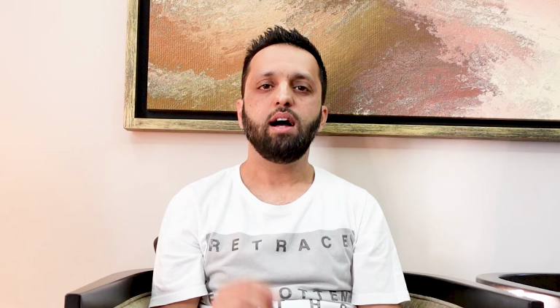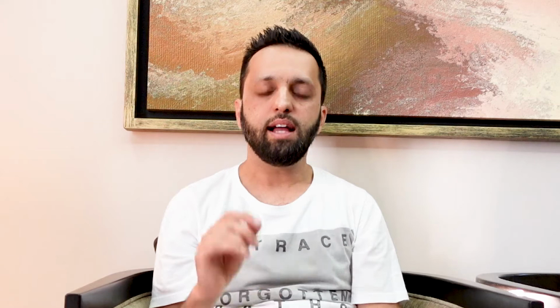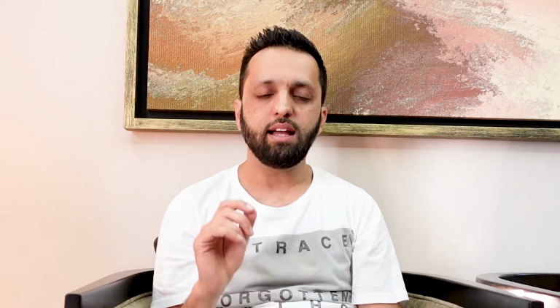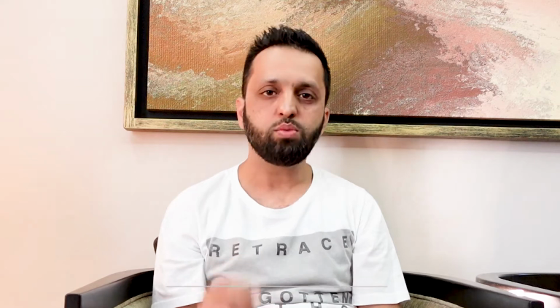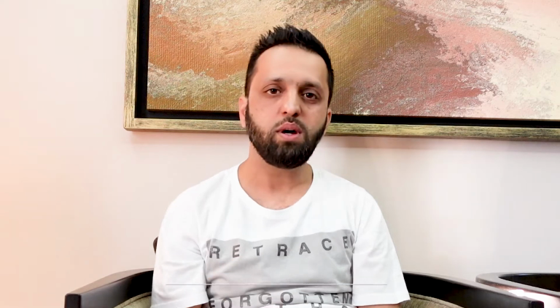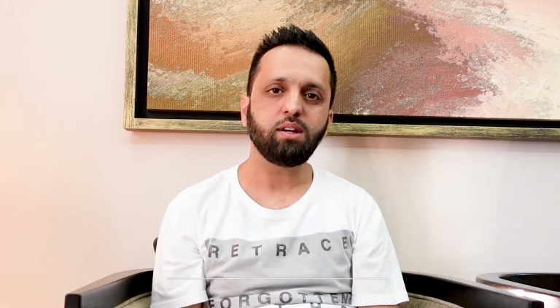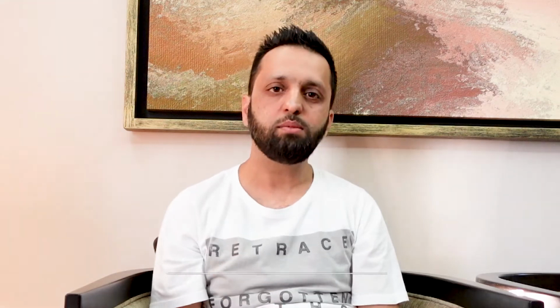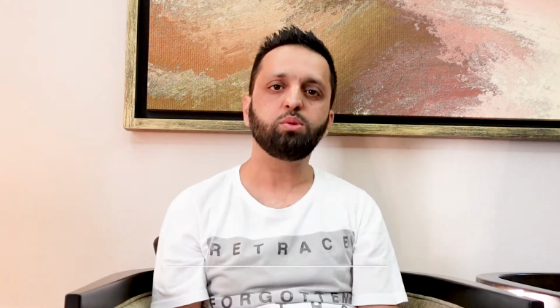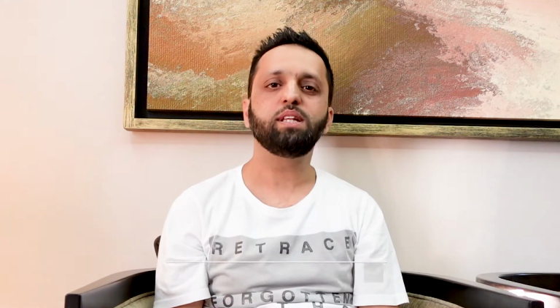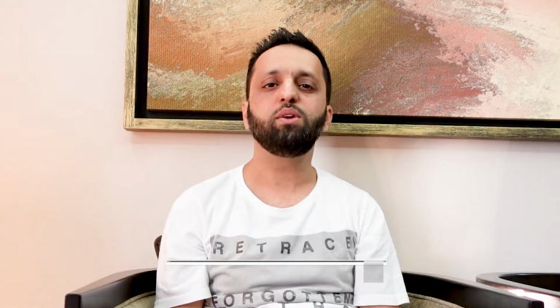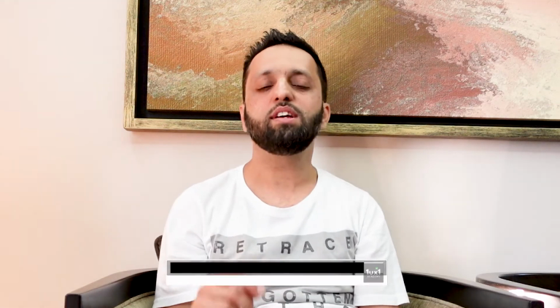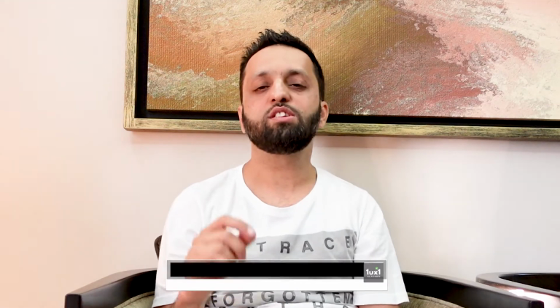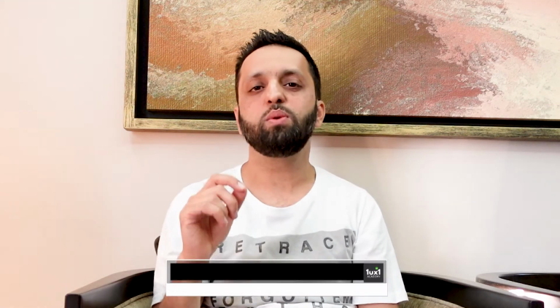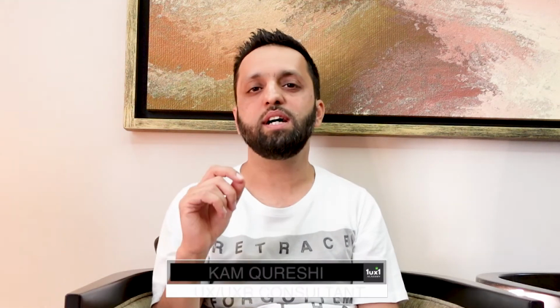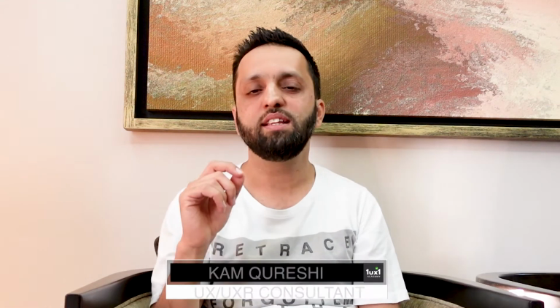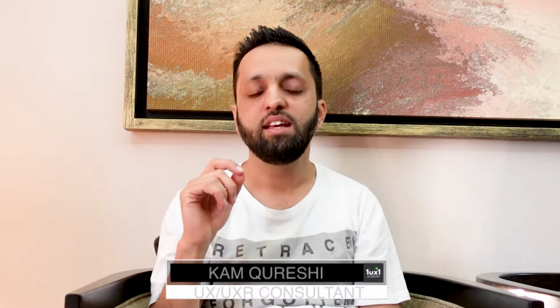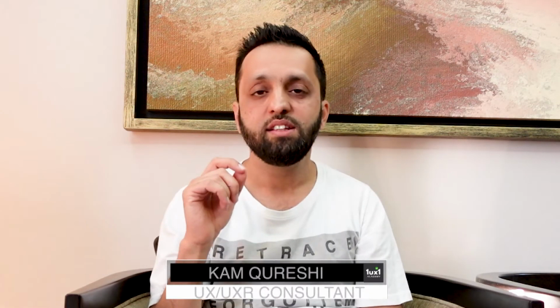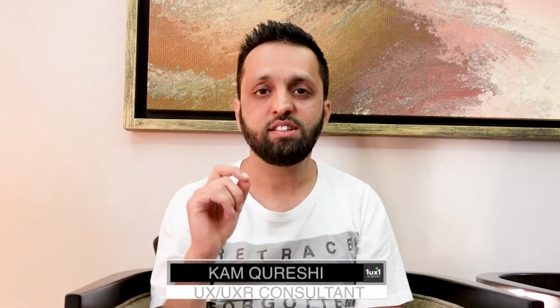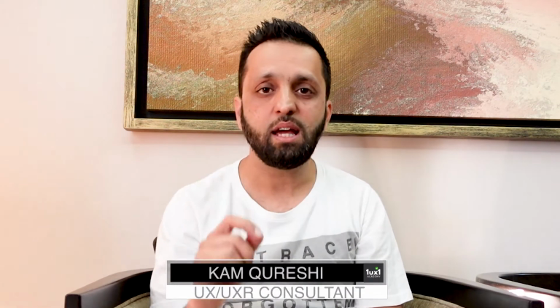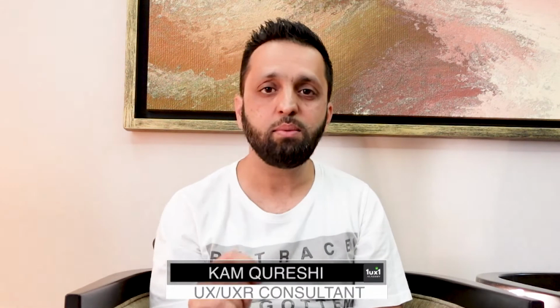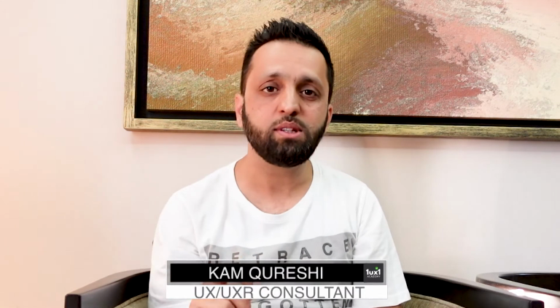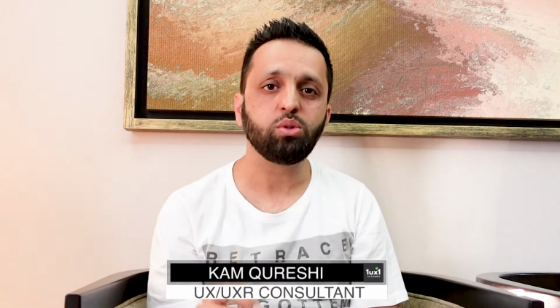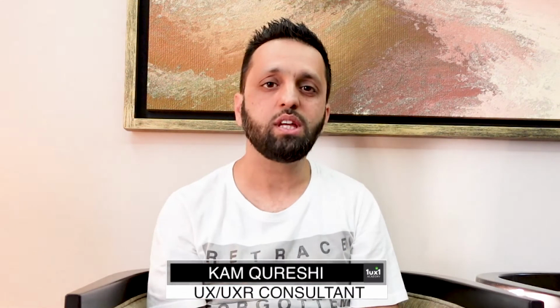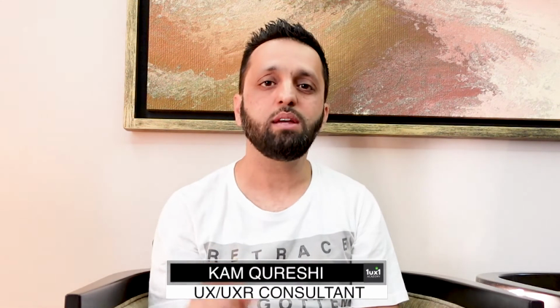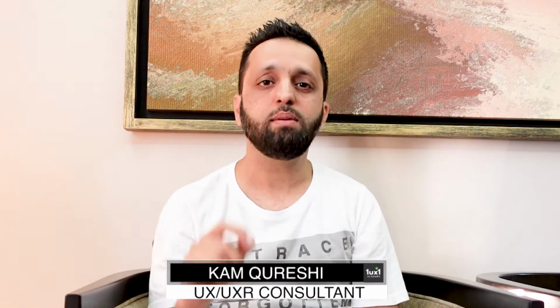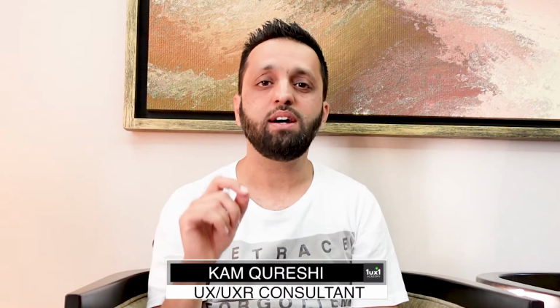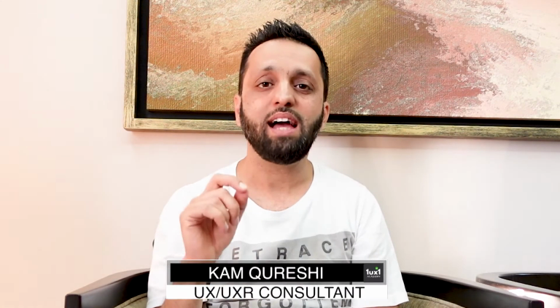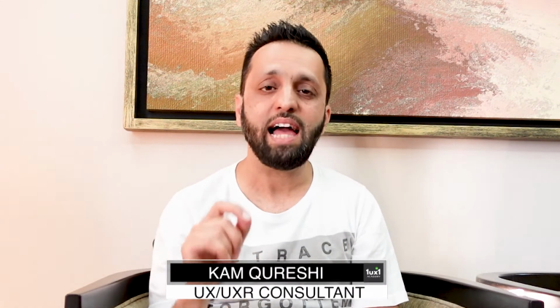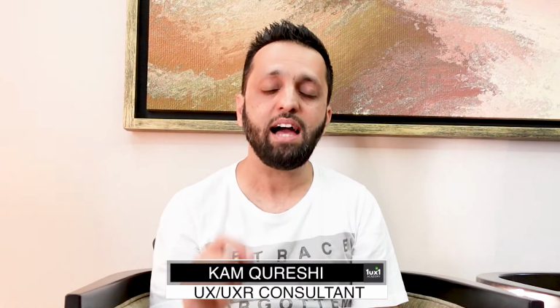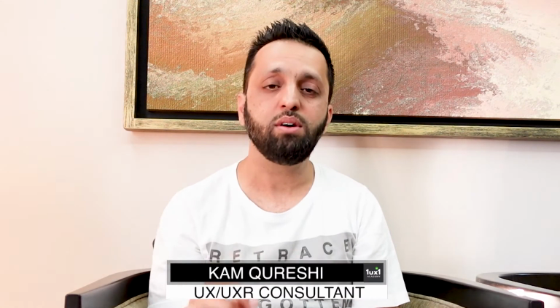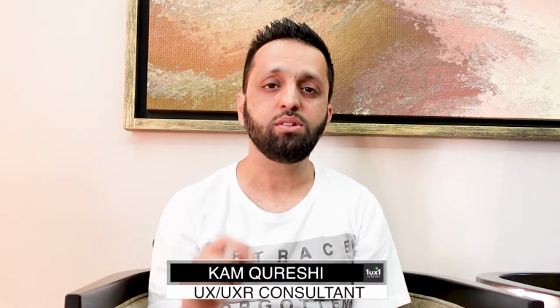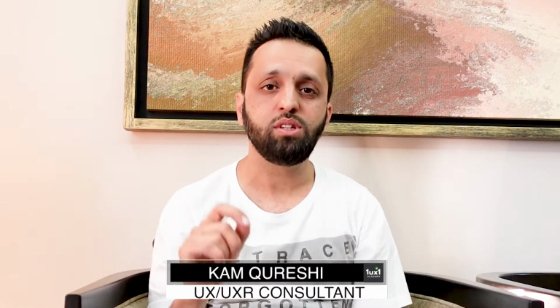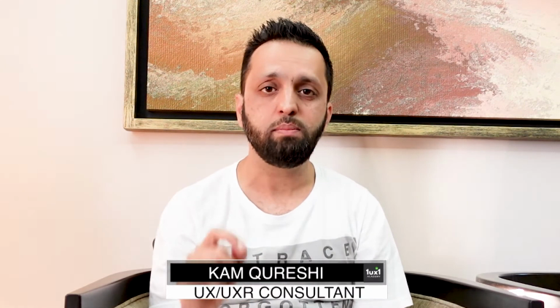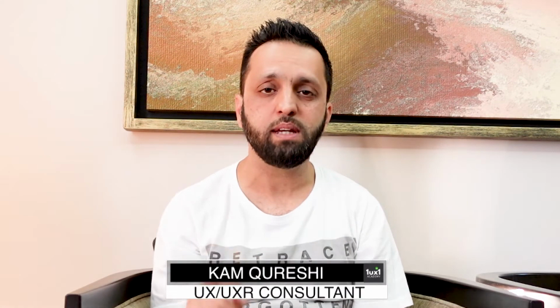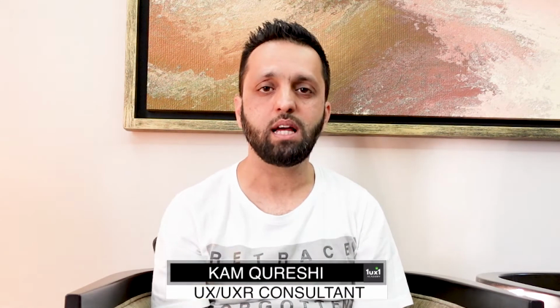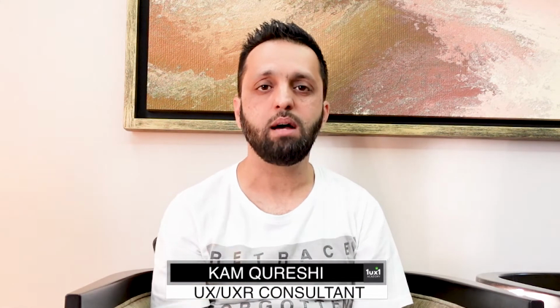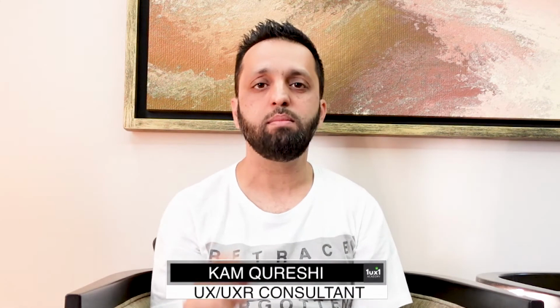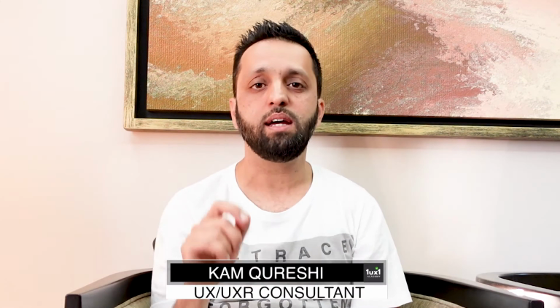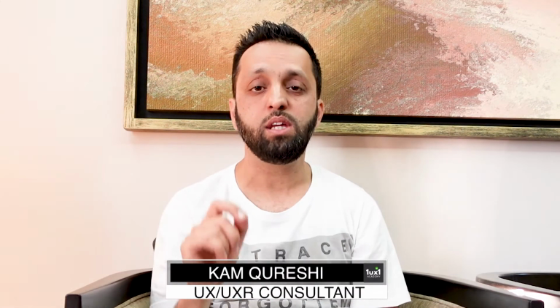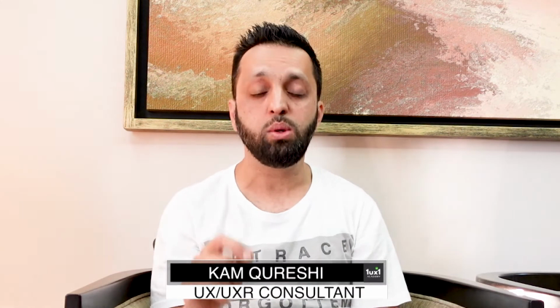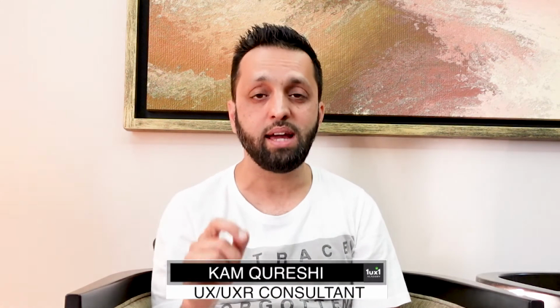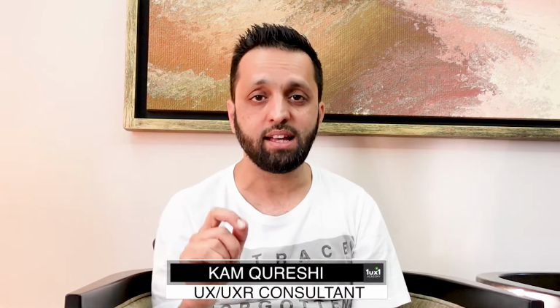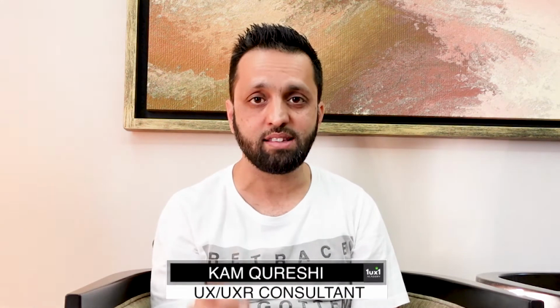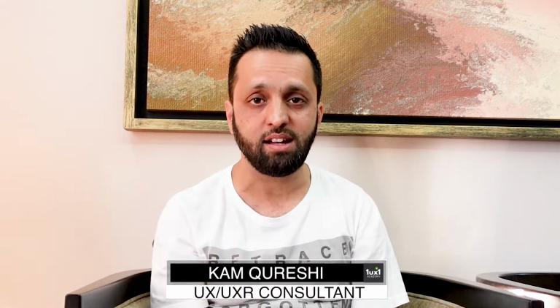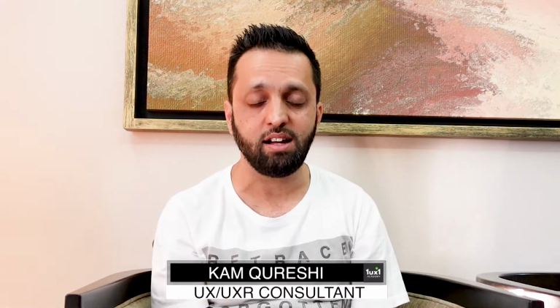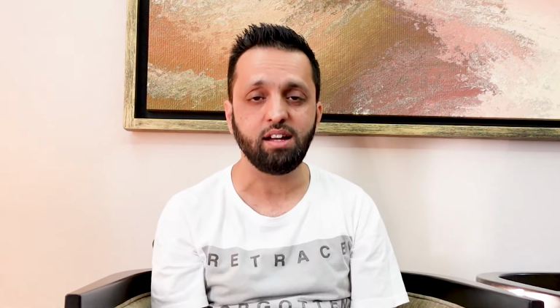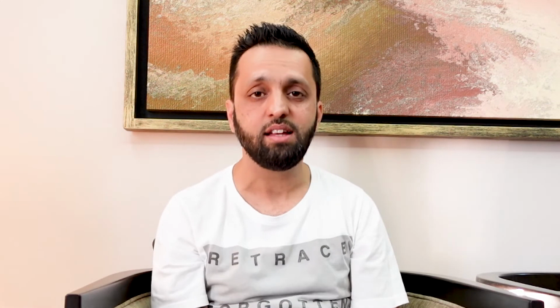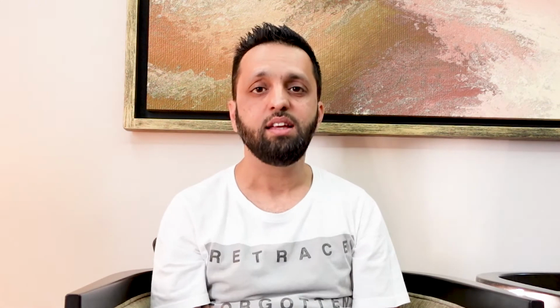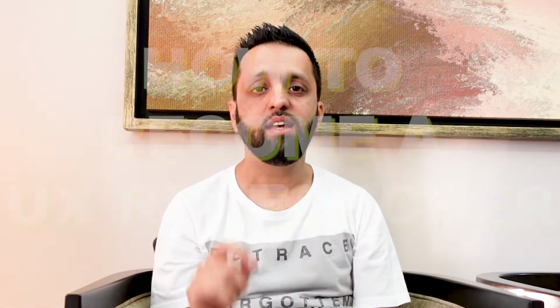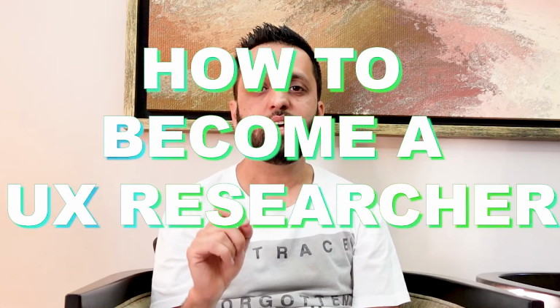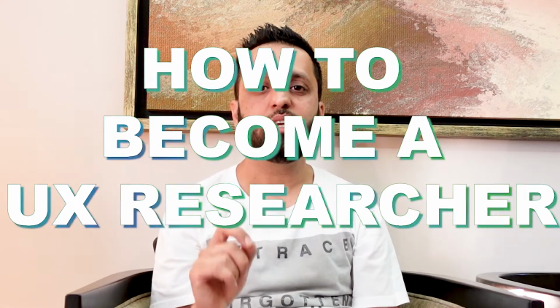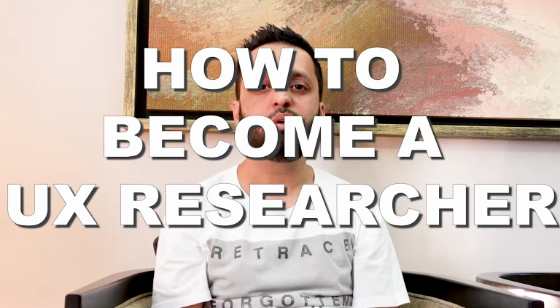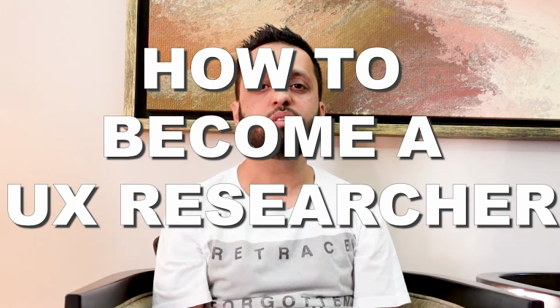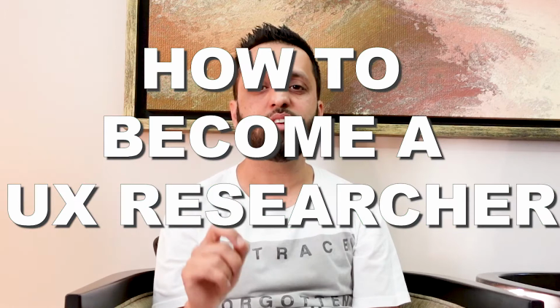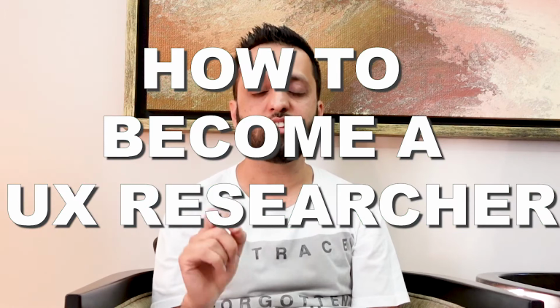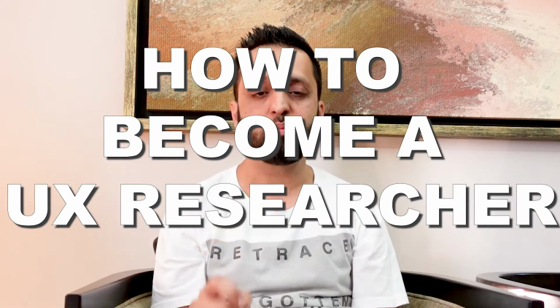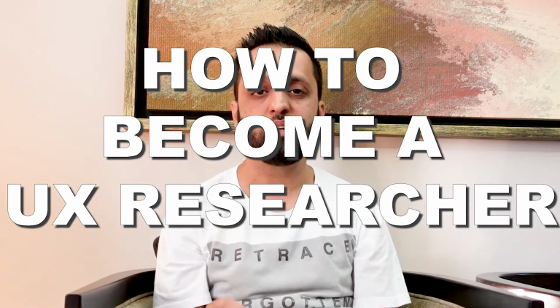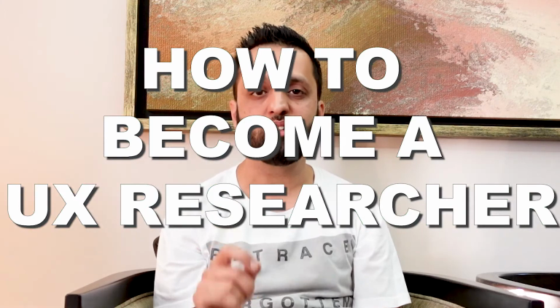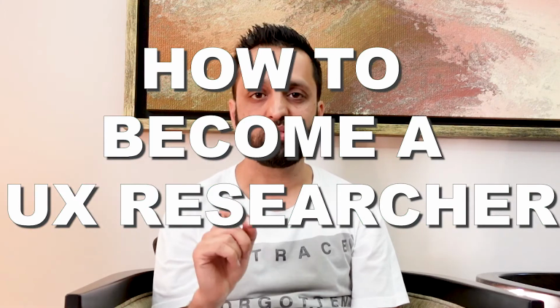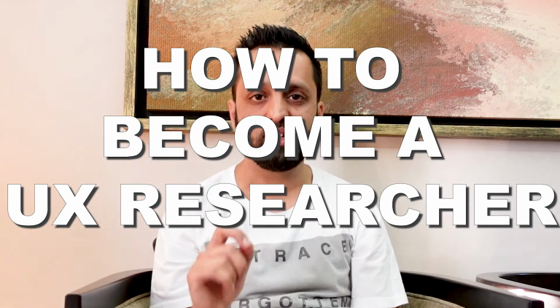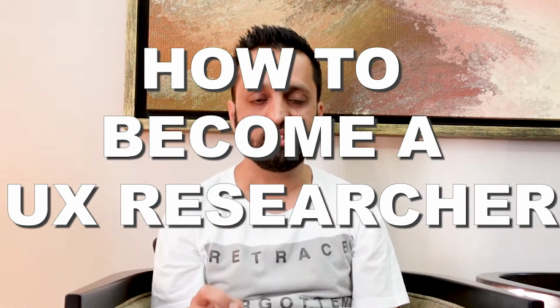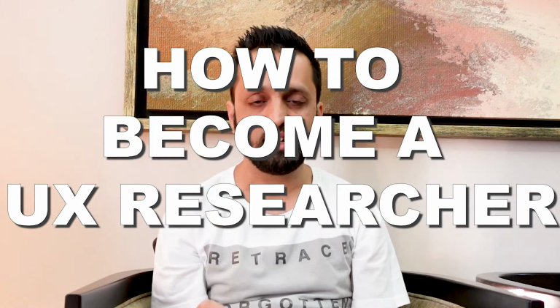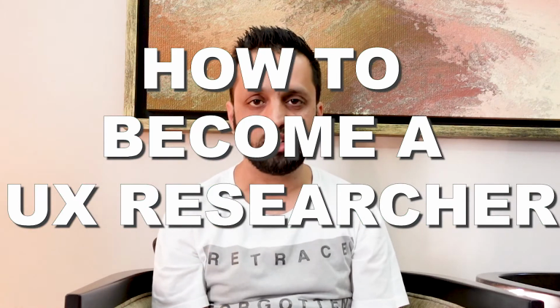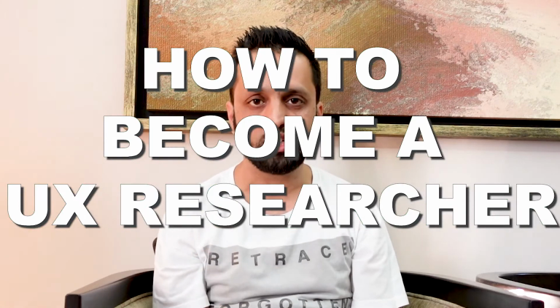Hi guys, welcome to 1UX1. Today we're talking about how do you become a UXR — a user experience researcher.